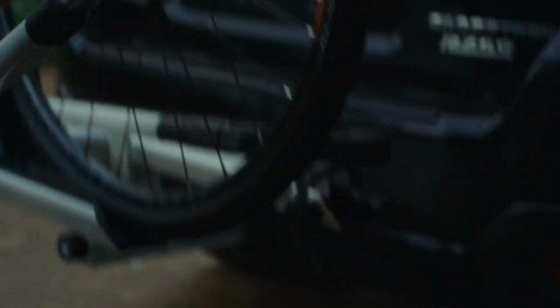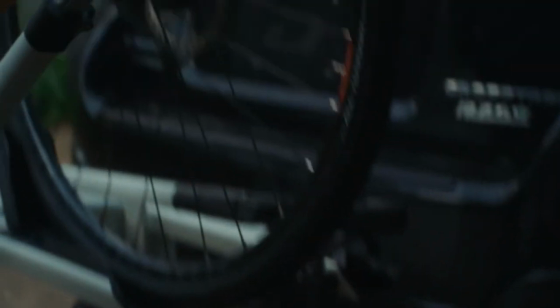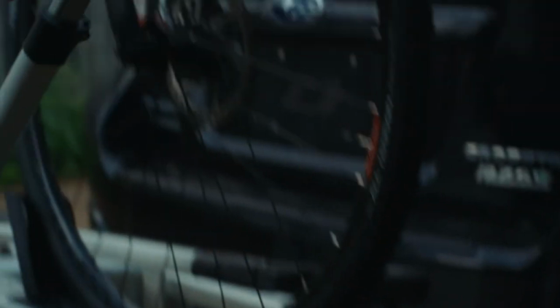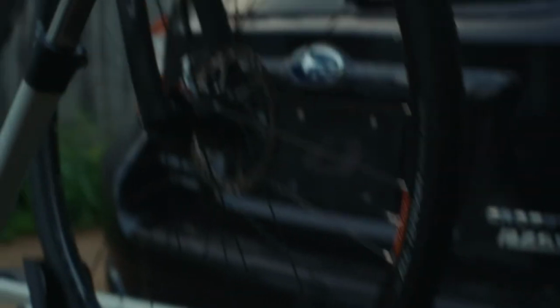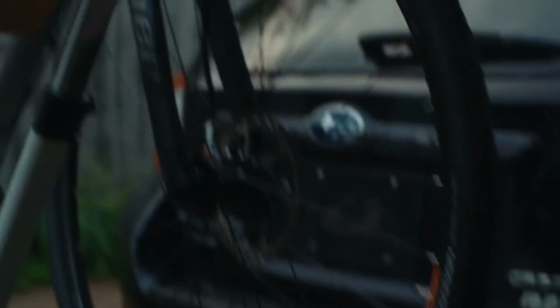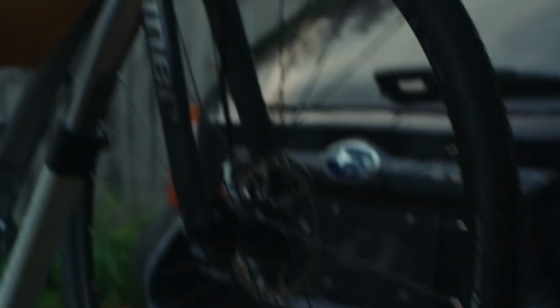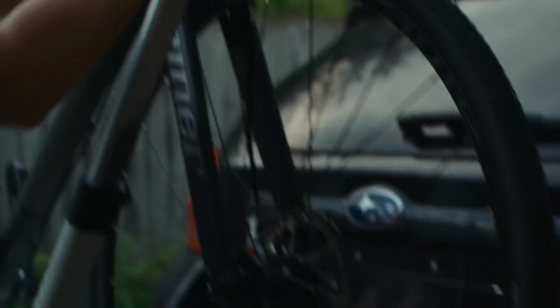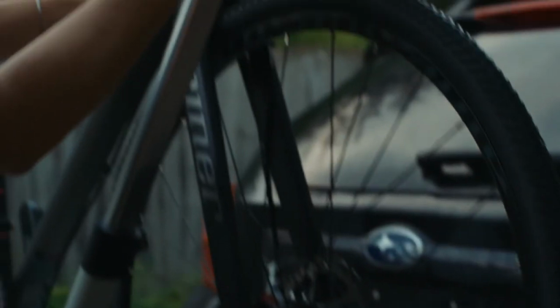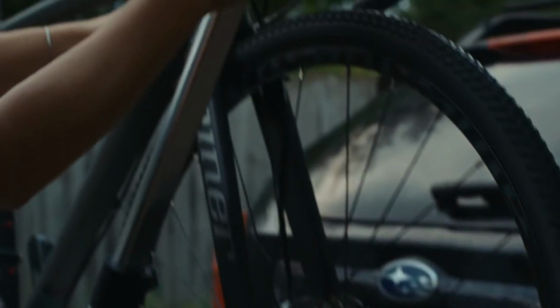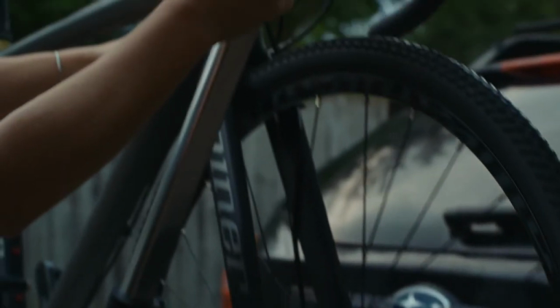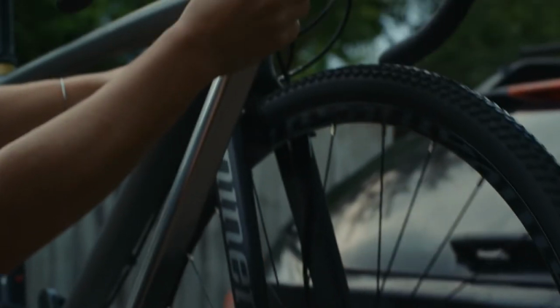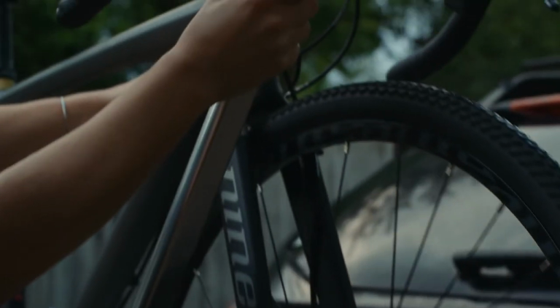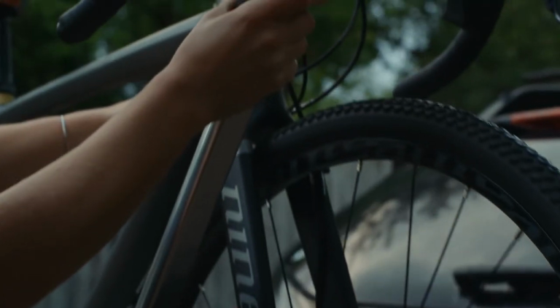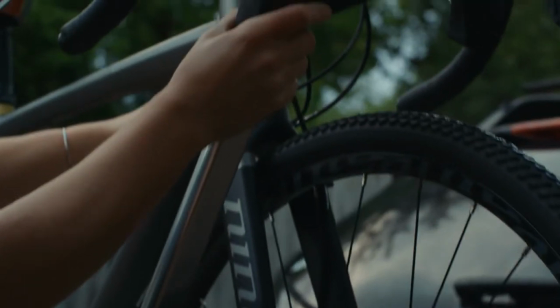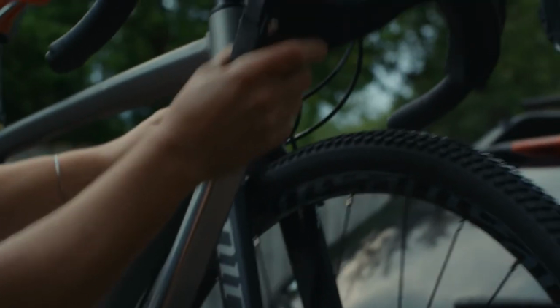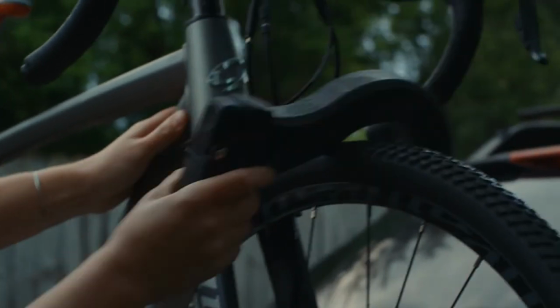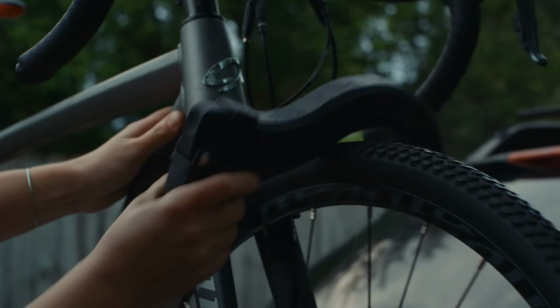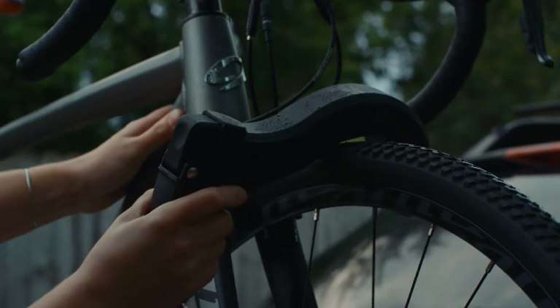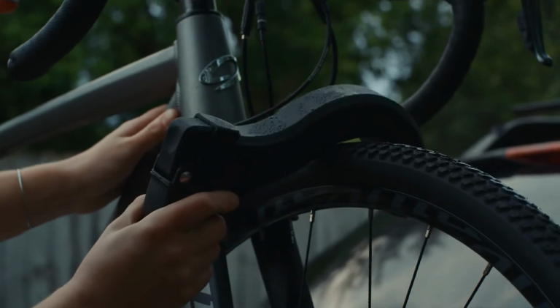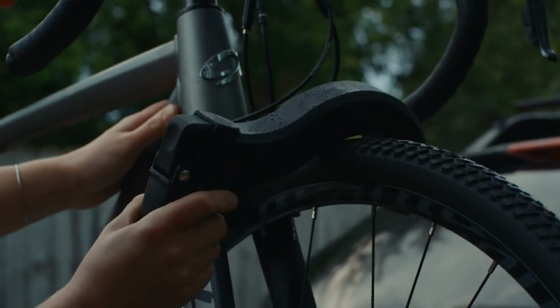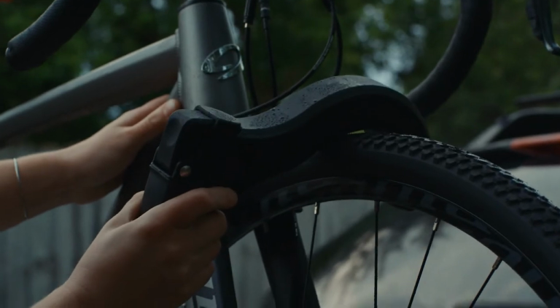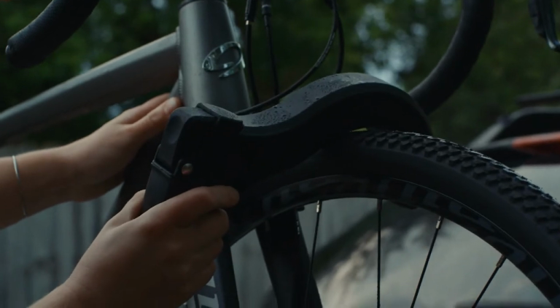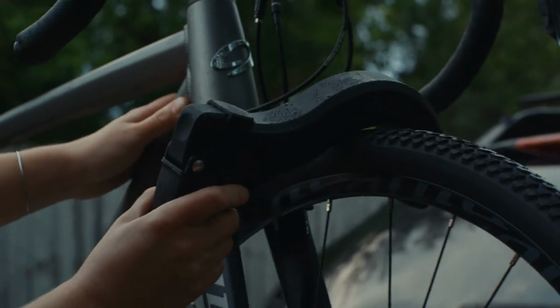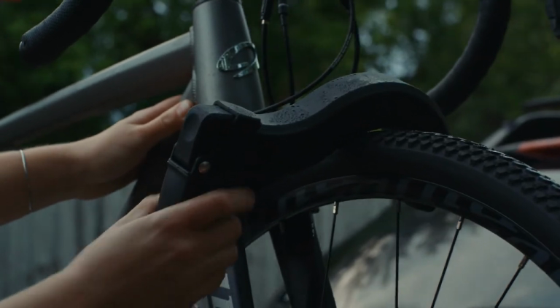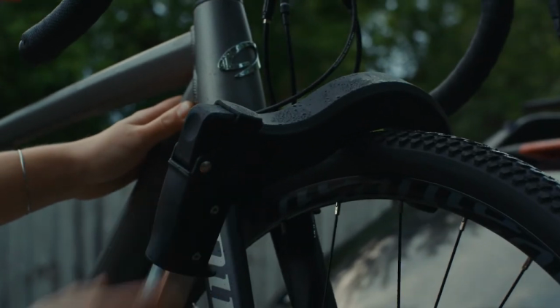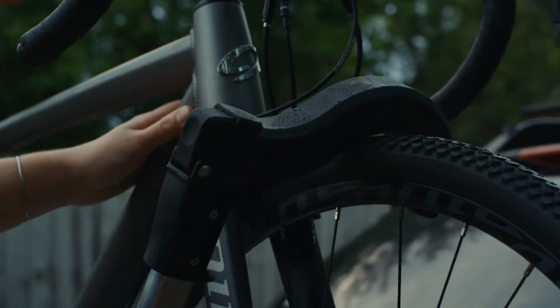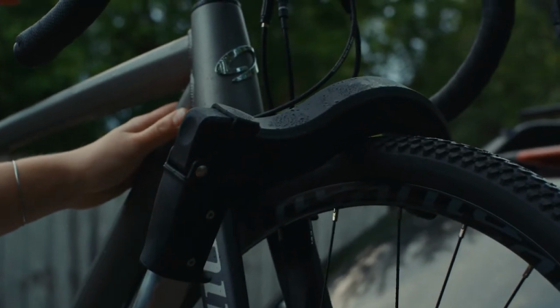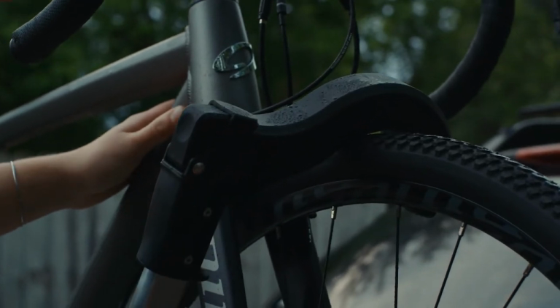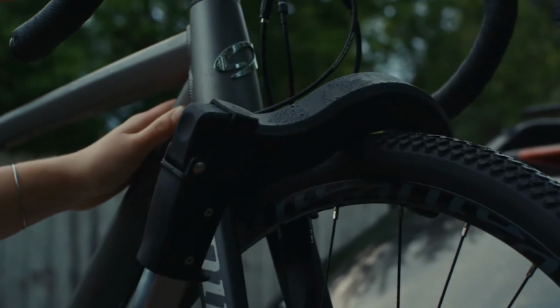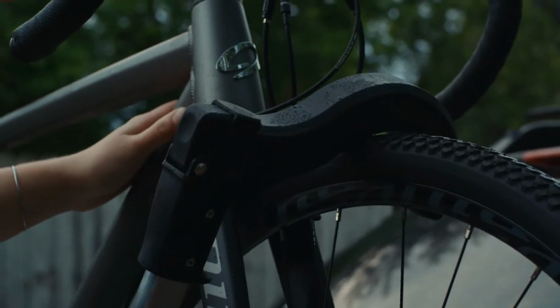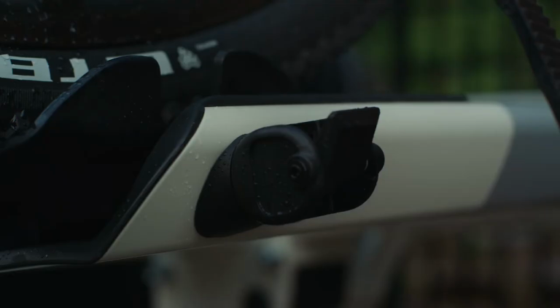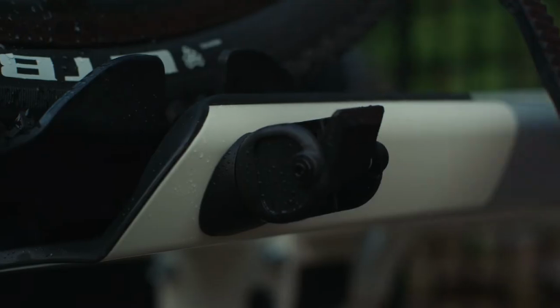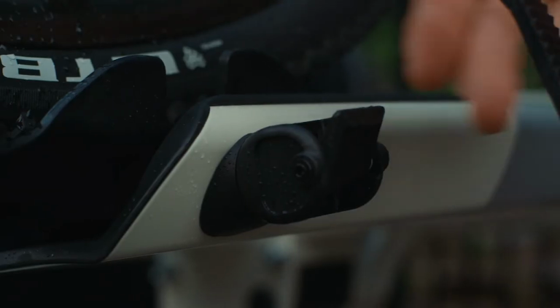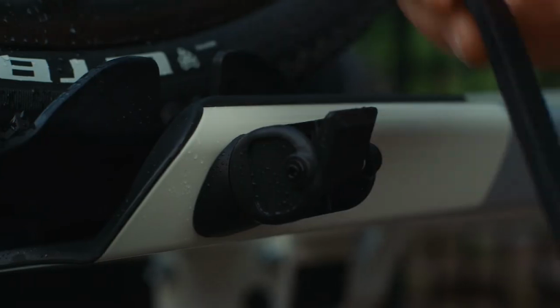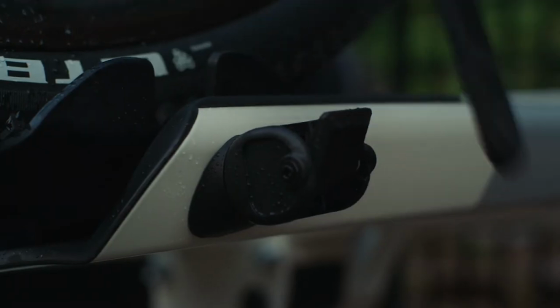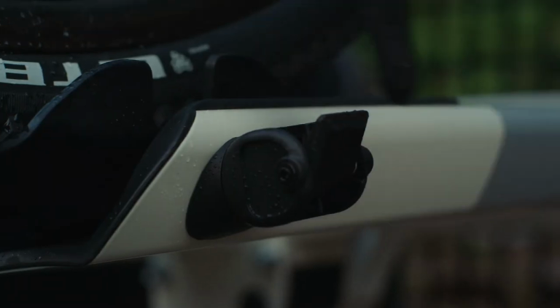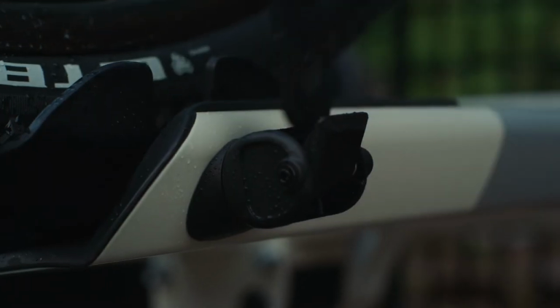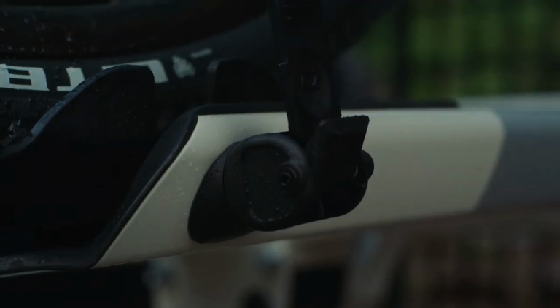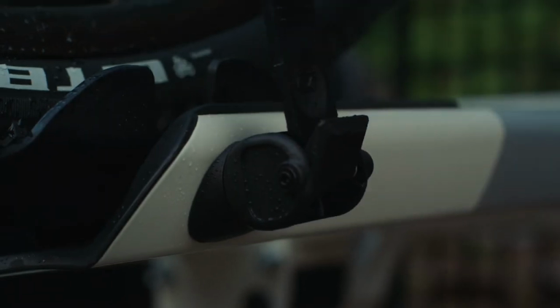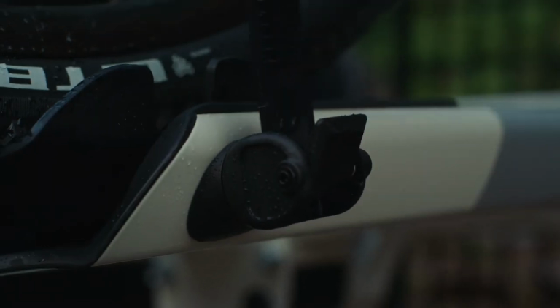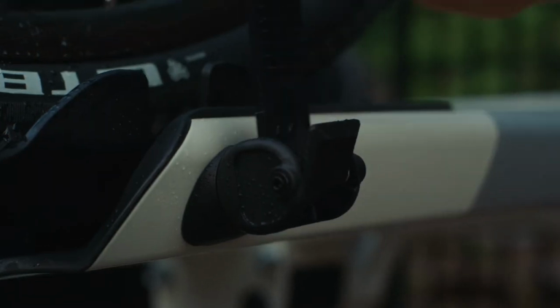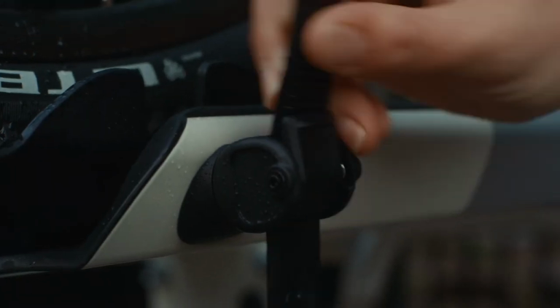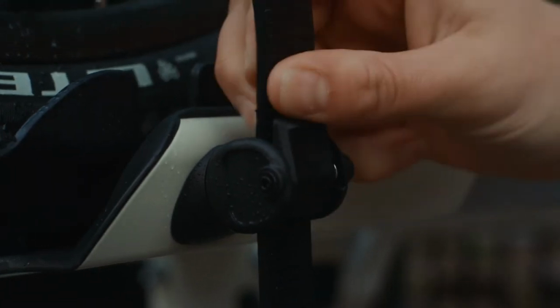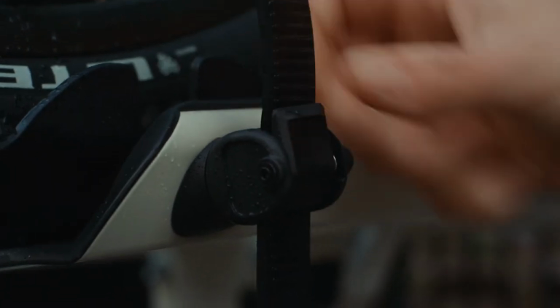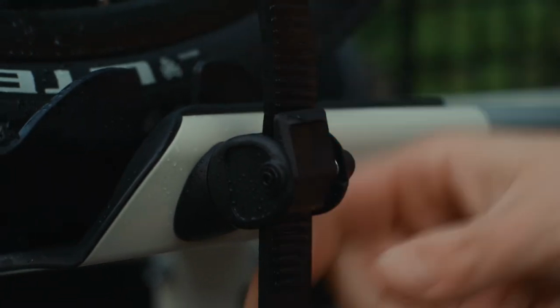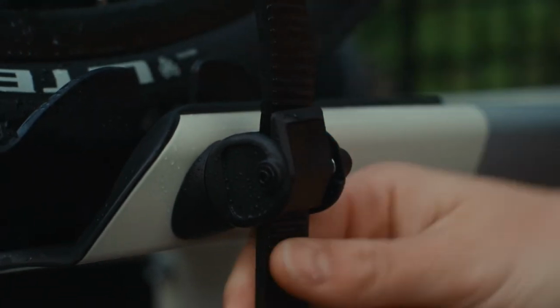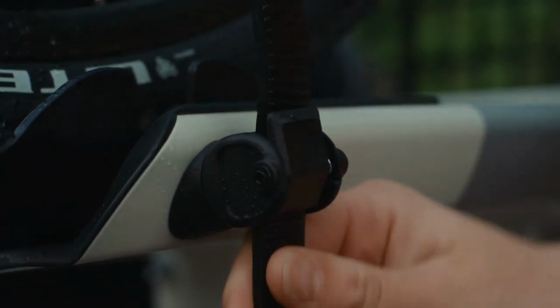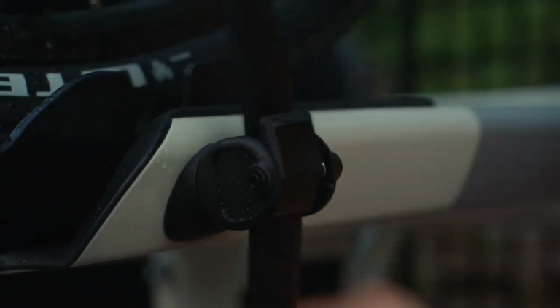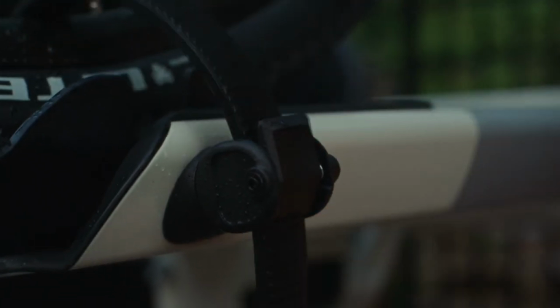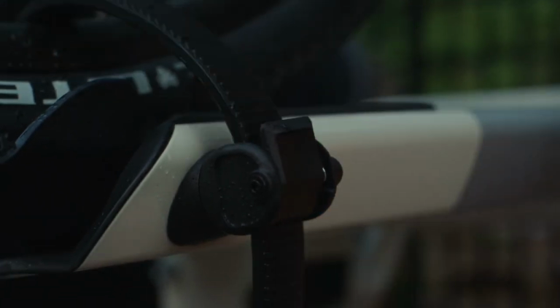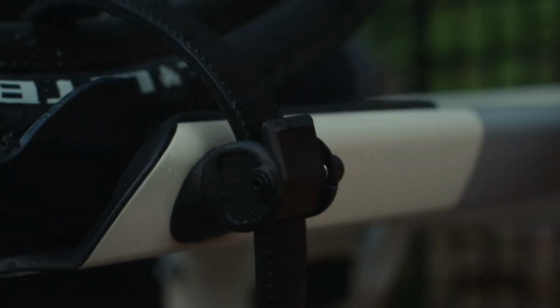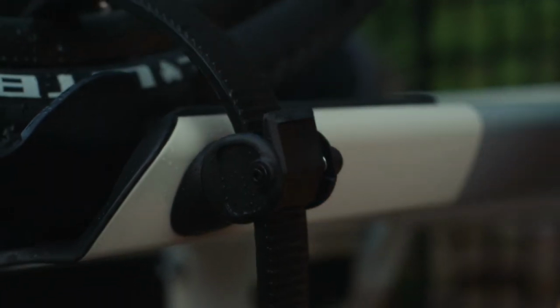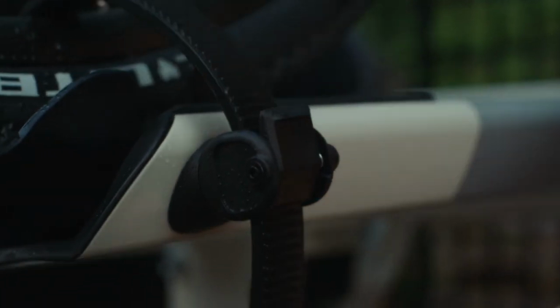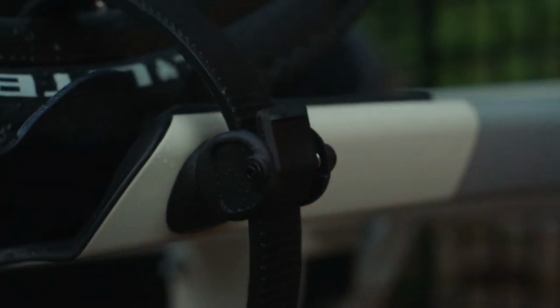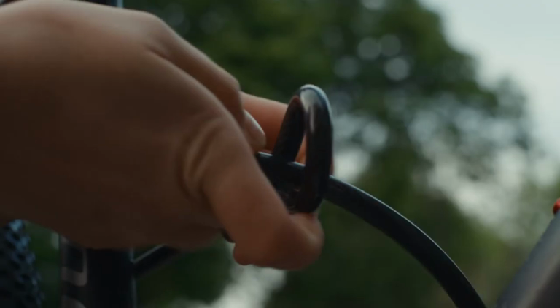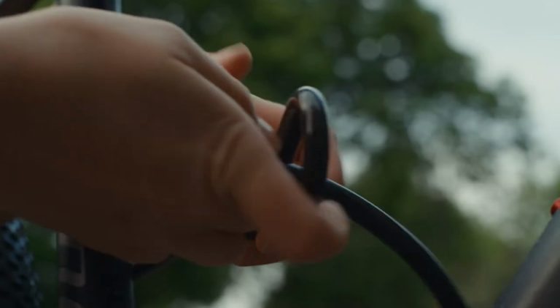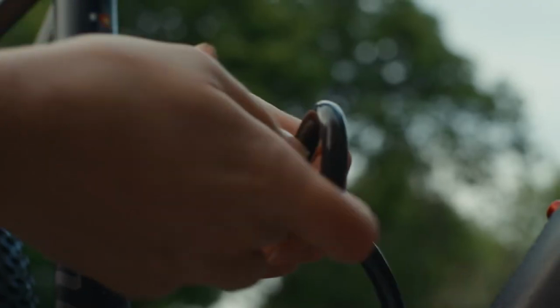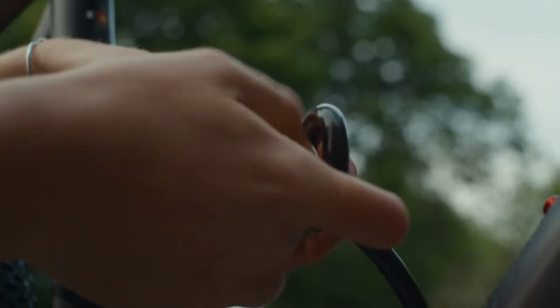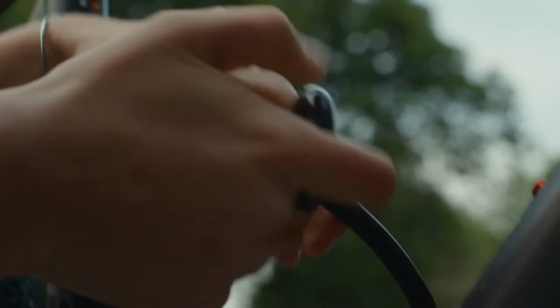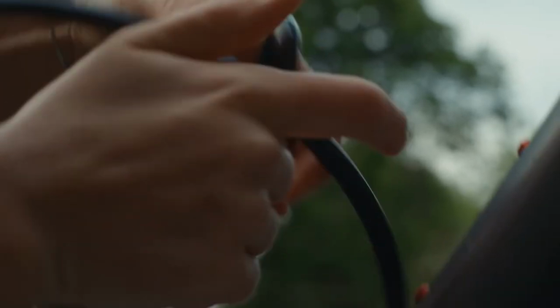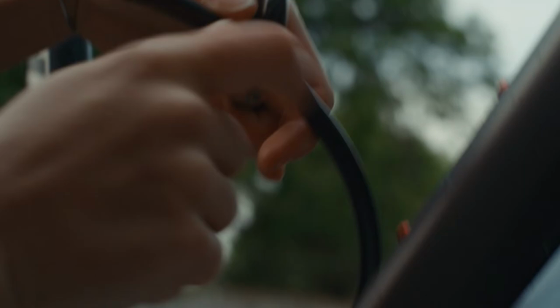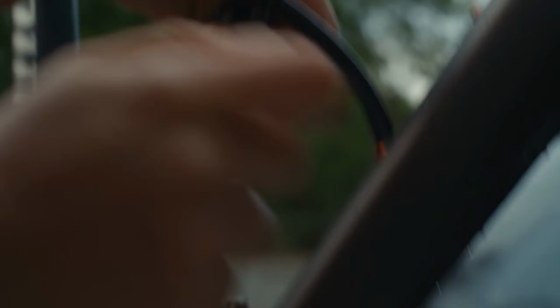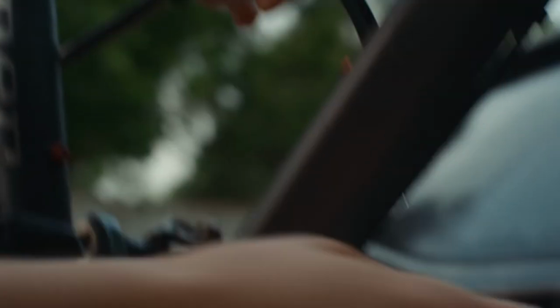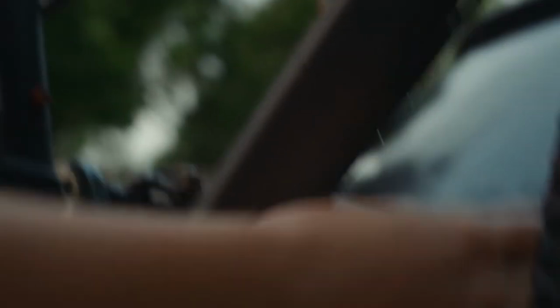Front tire ratchet design with intuitive release. Holds wheelbase up to 47 inches and tires as large as 3 inches.